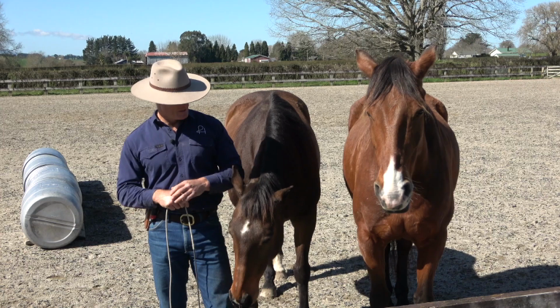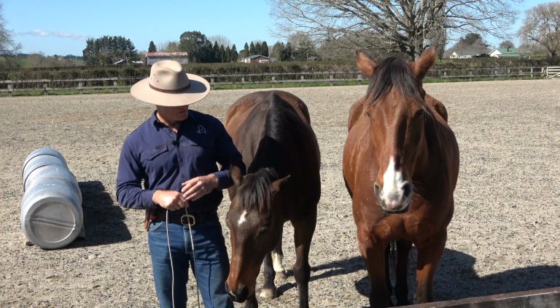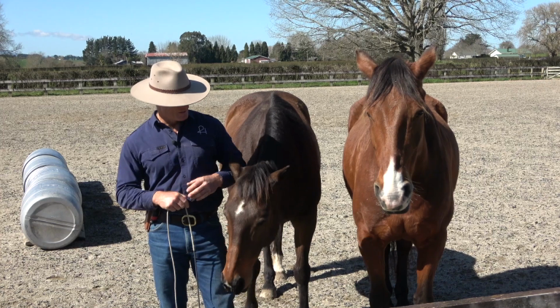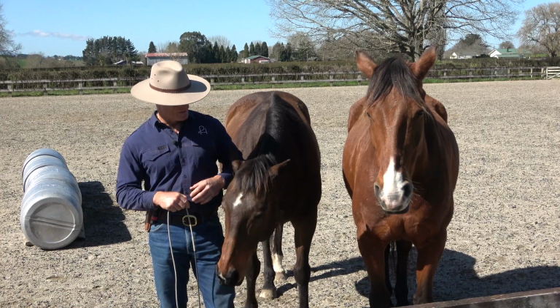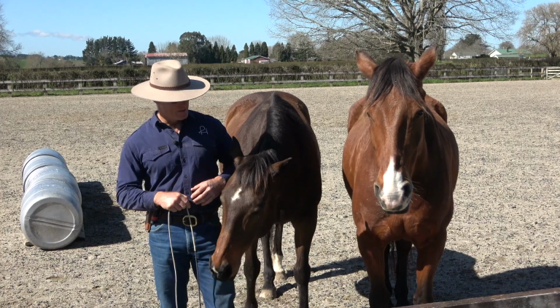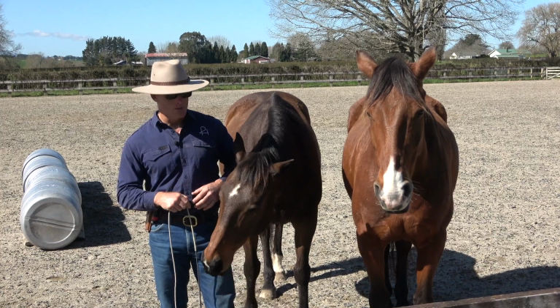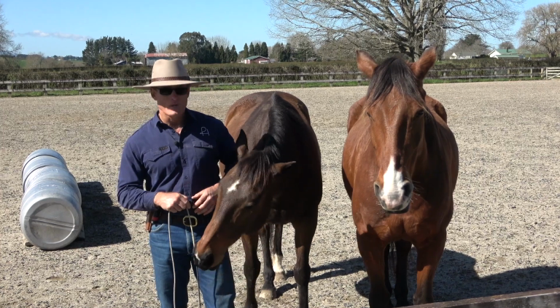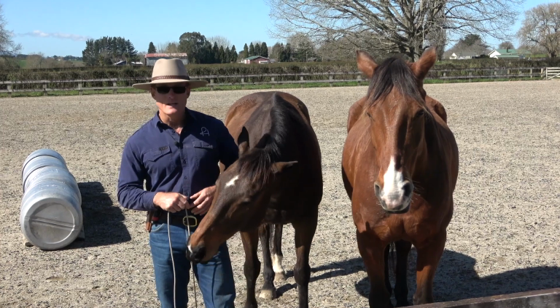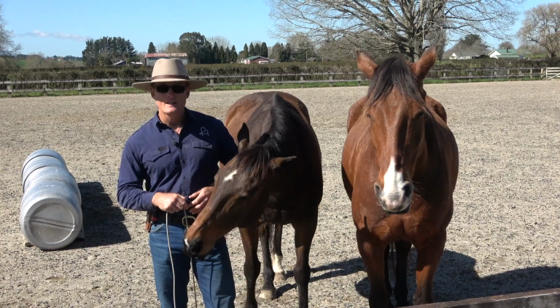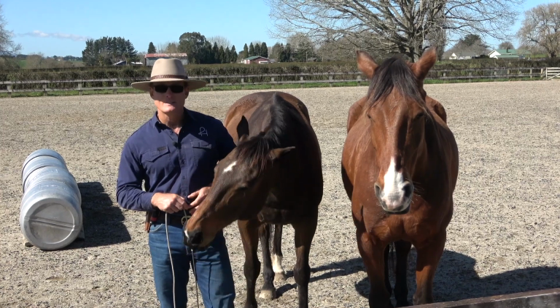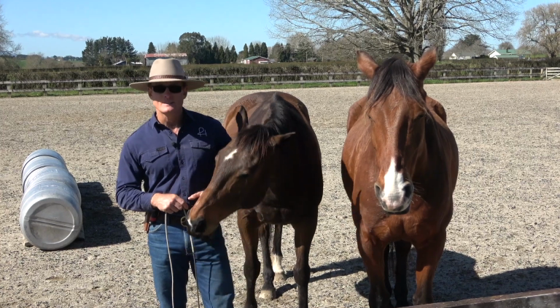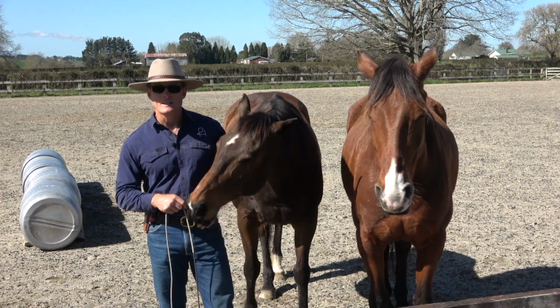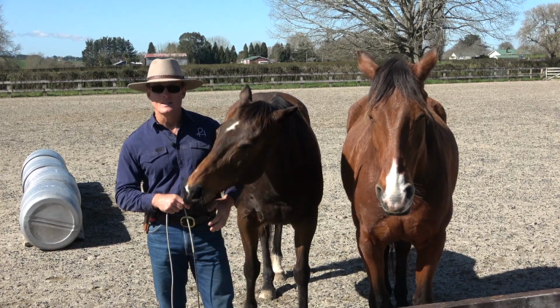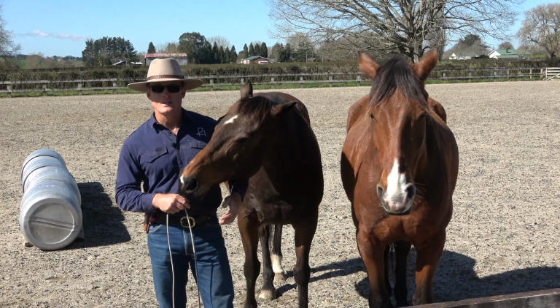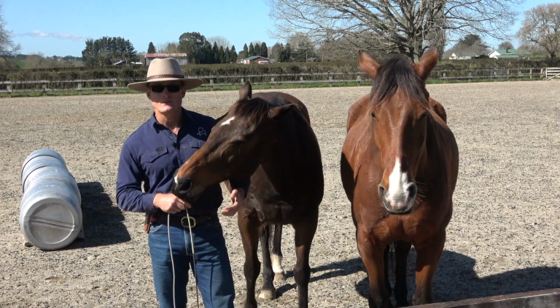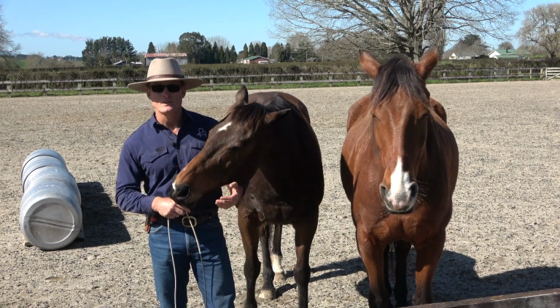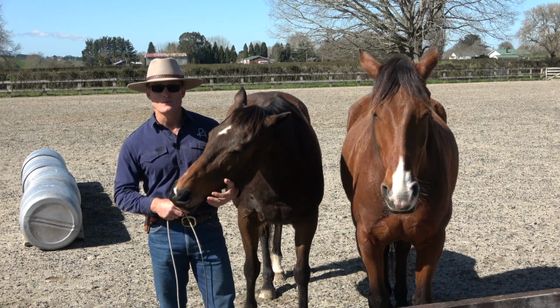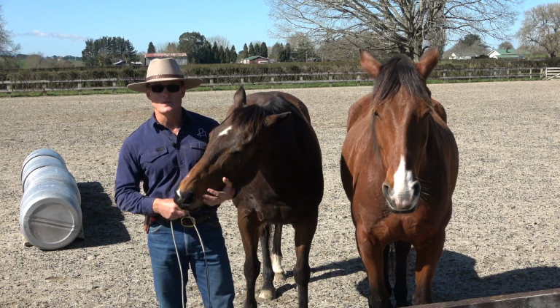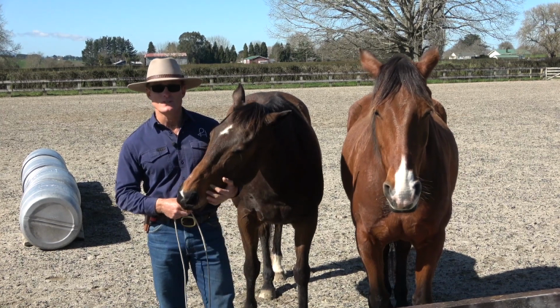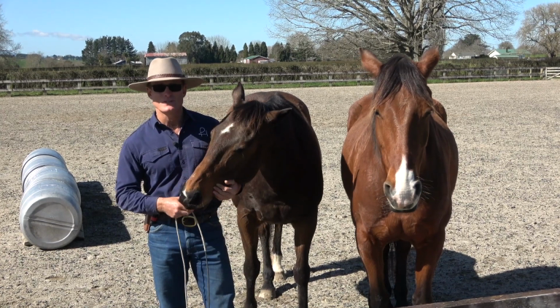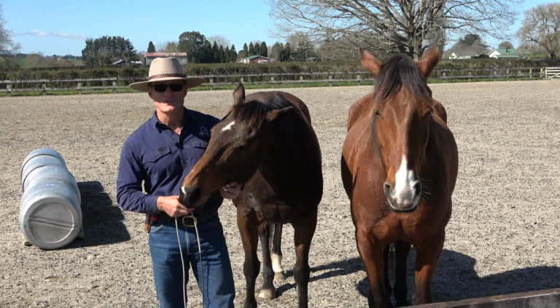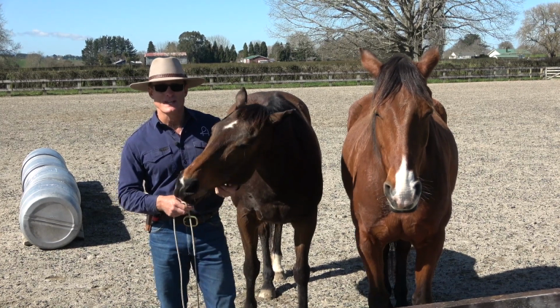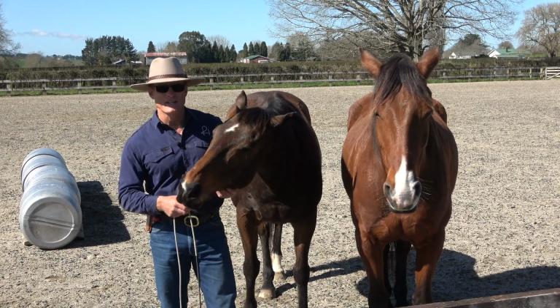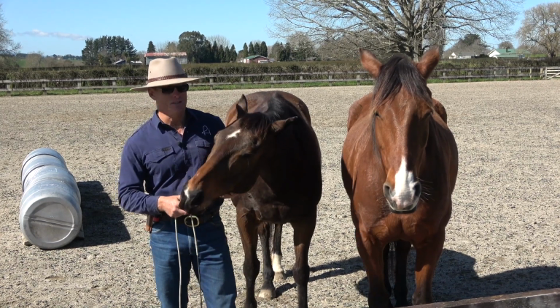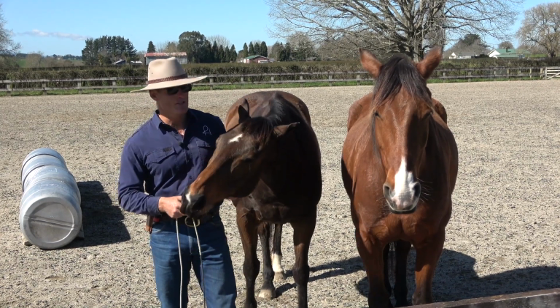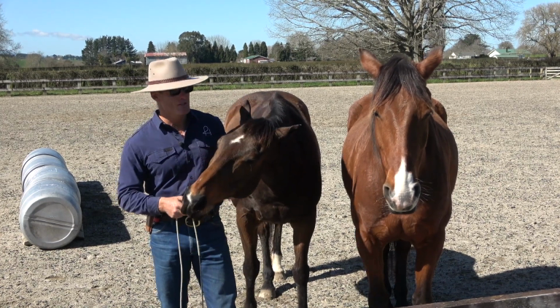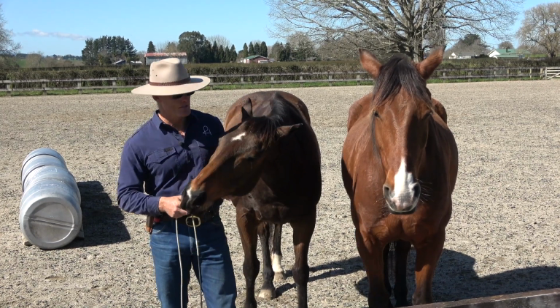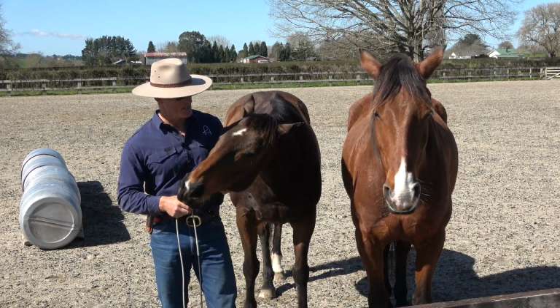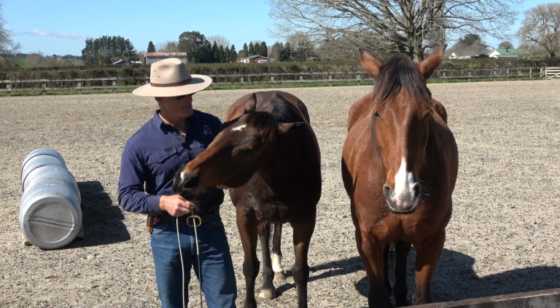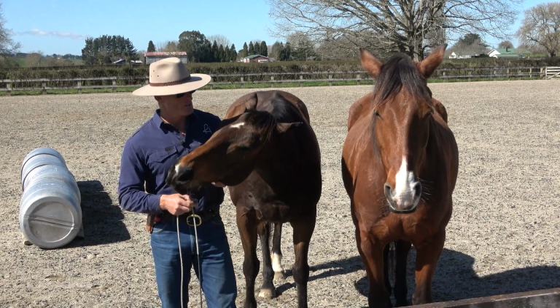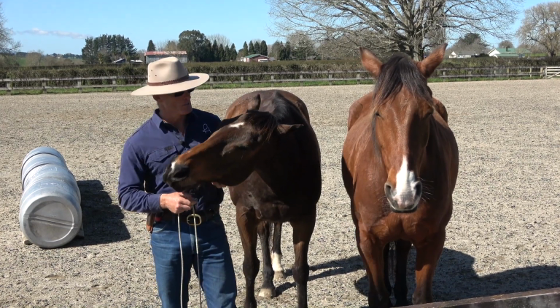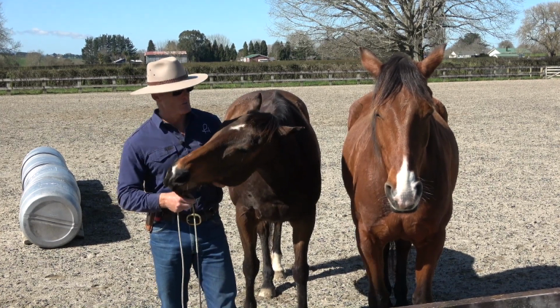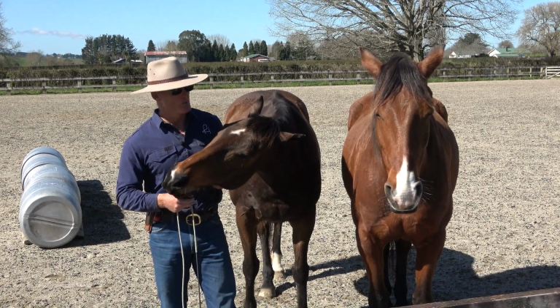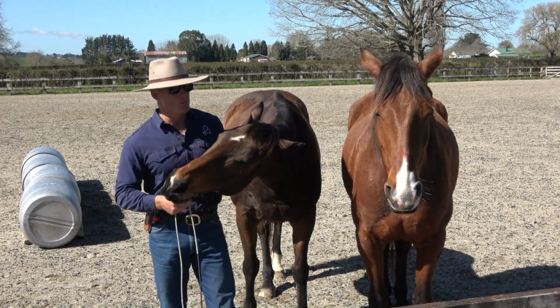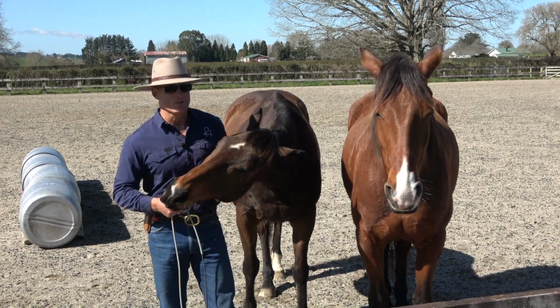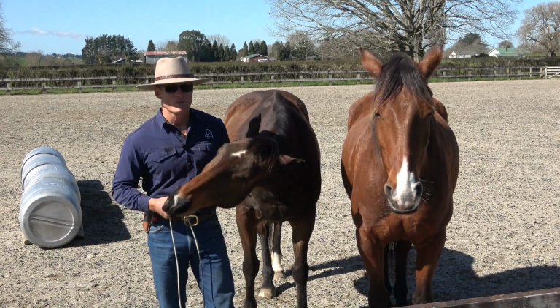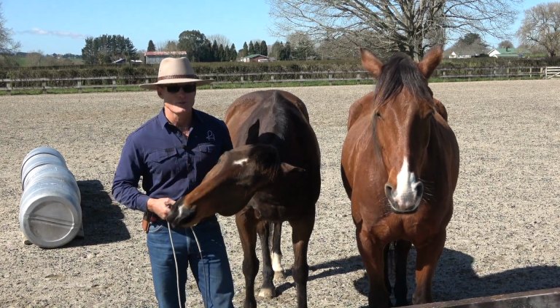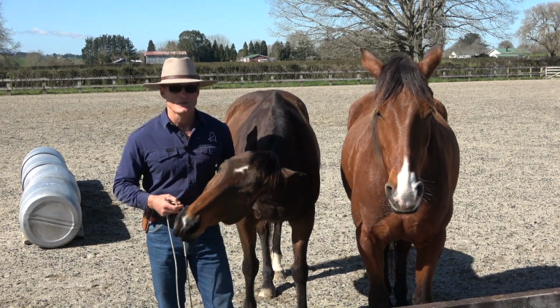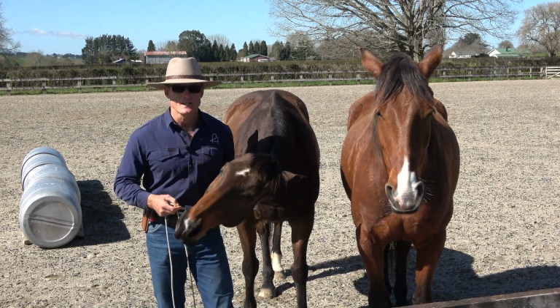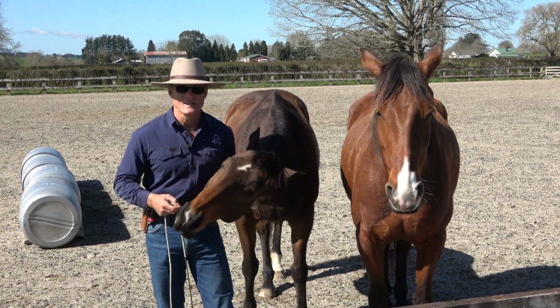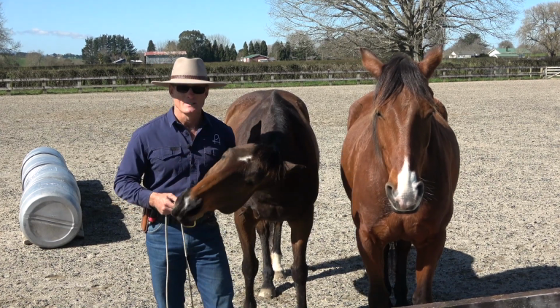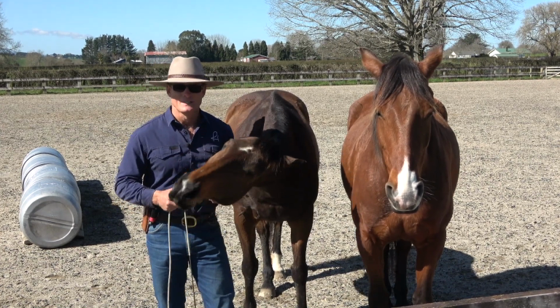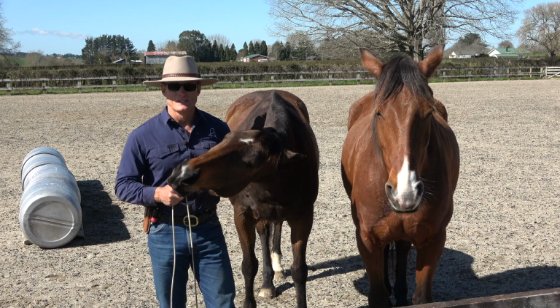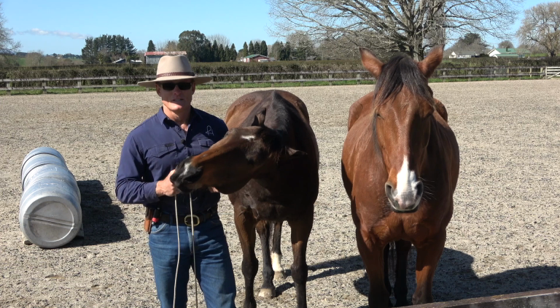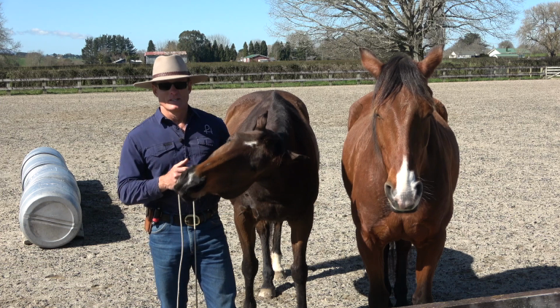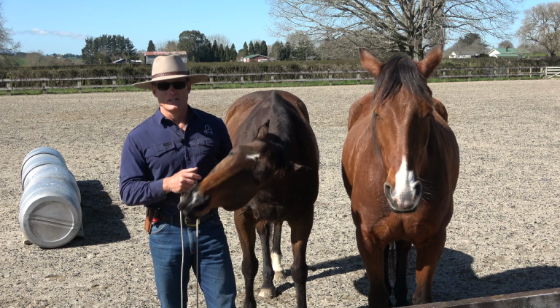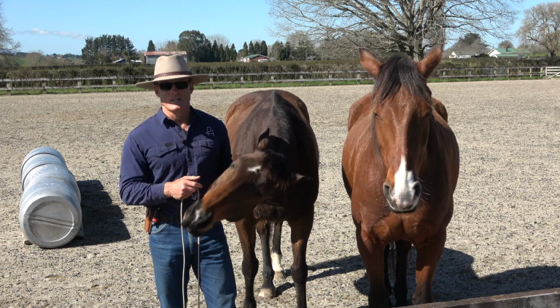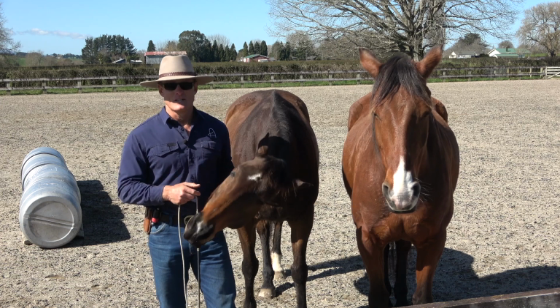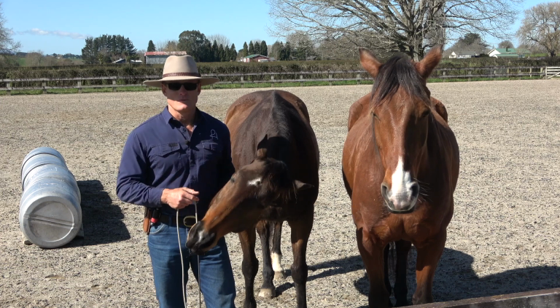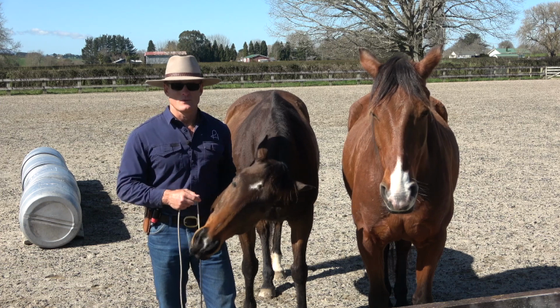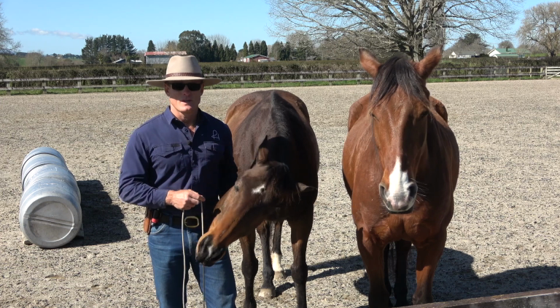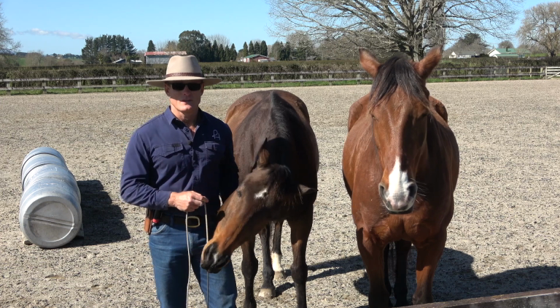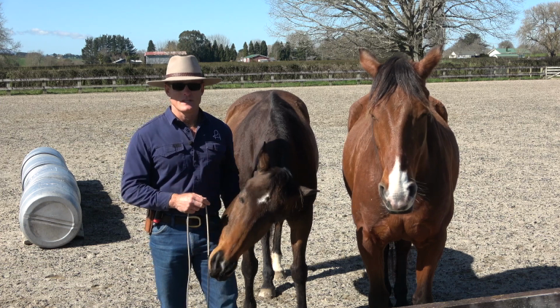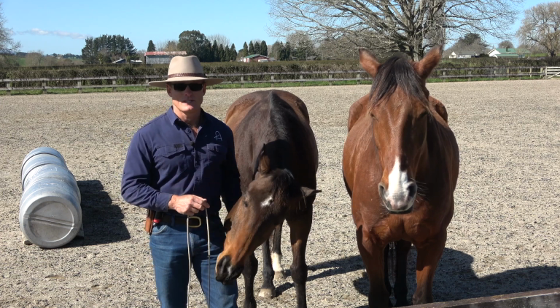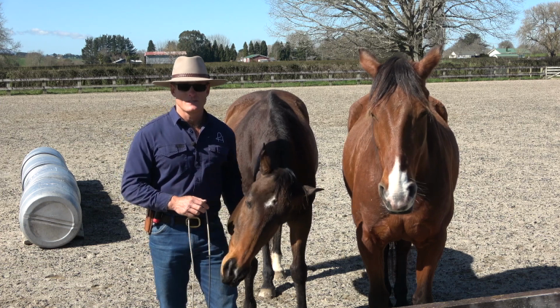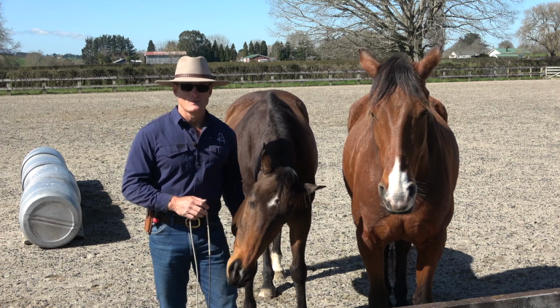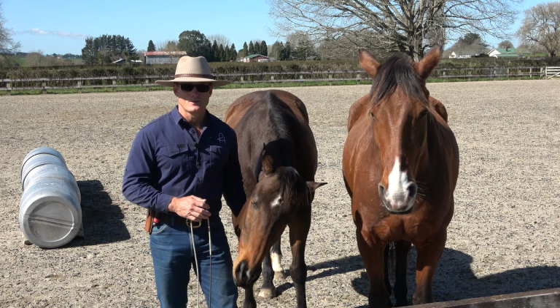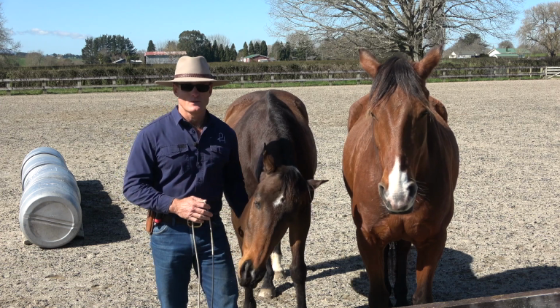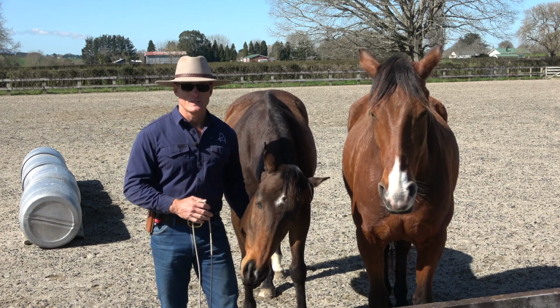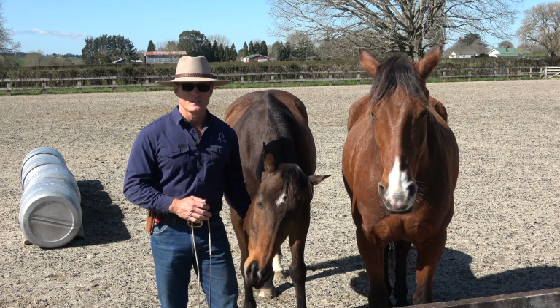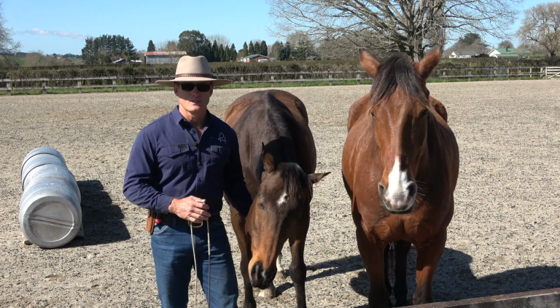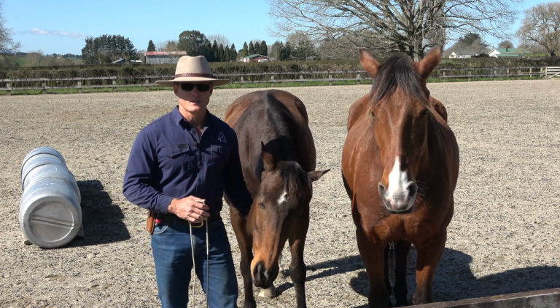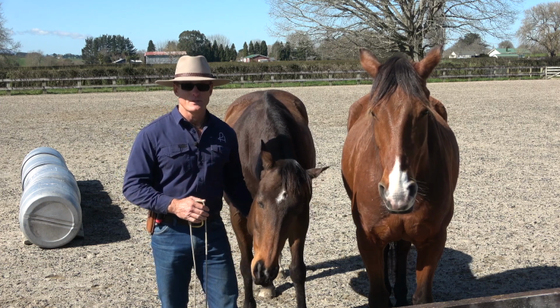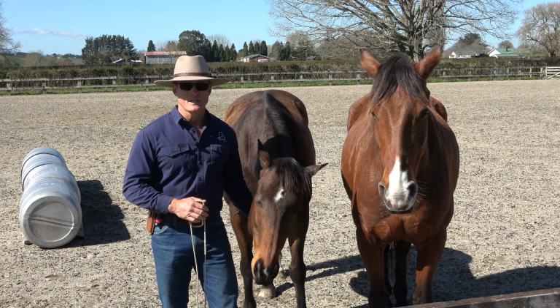And here we are, a lovely winter's day, nice and sunny, horses are a bit snoozy and we're out here doing a little Liberty.